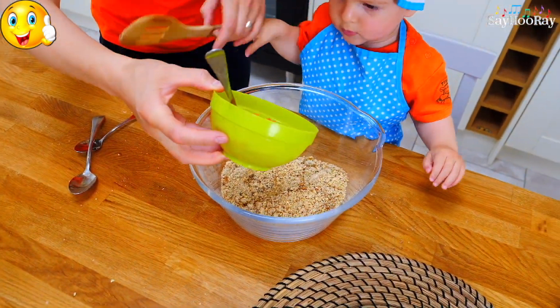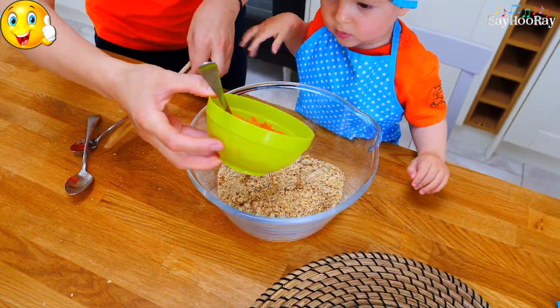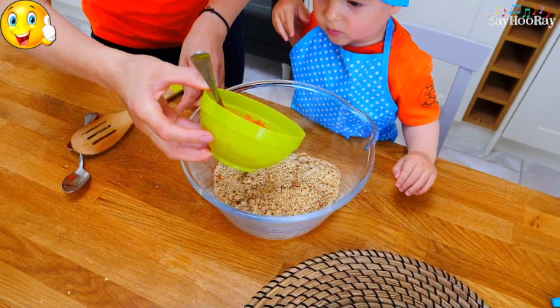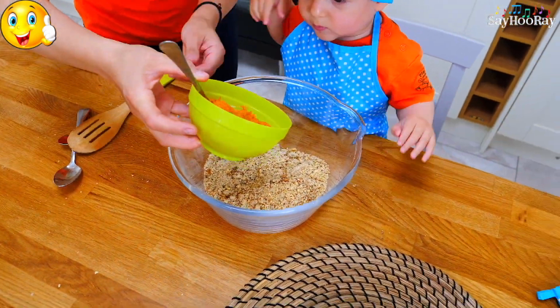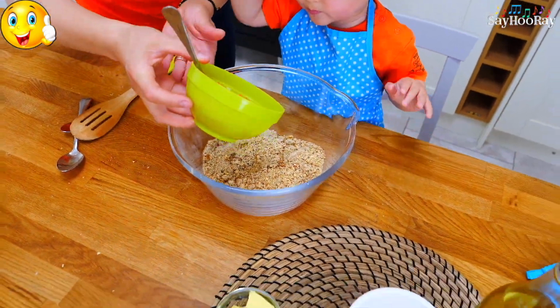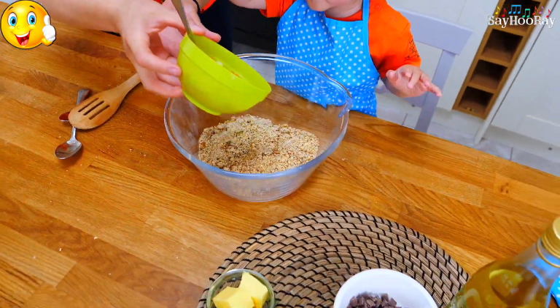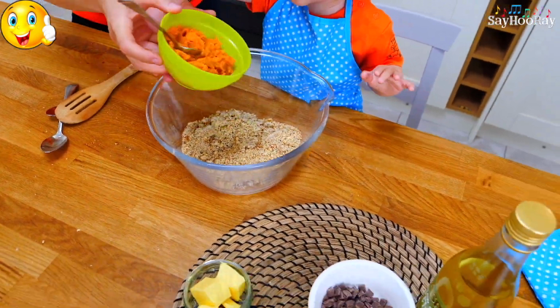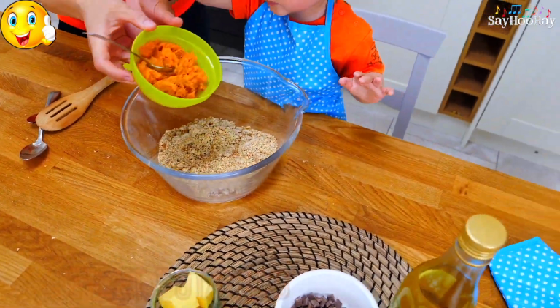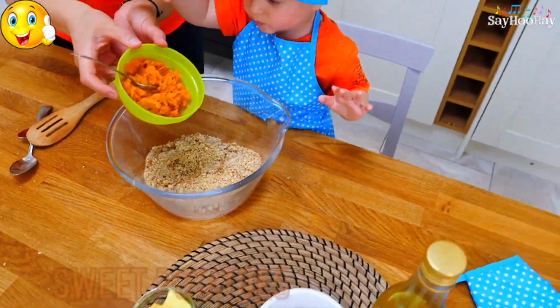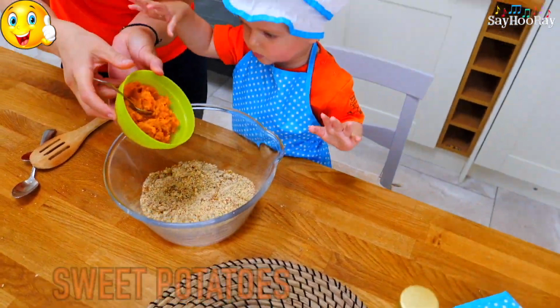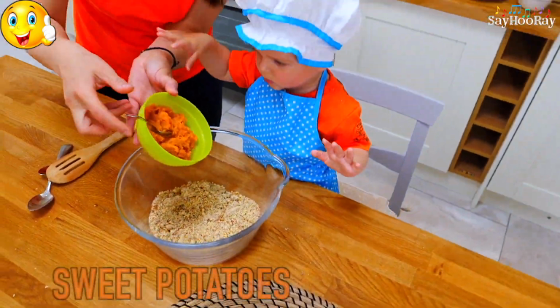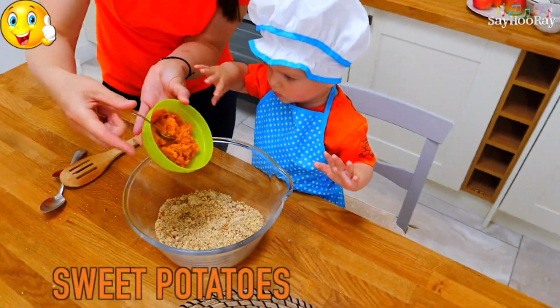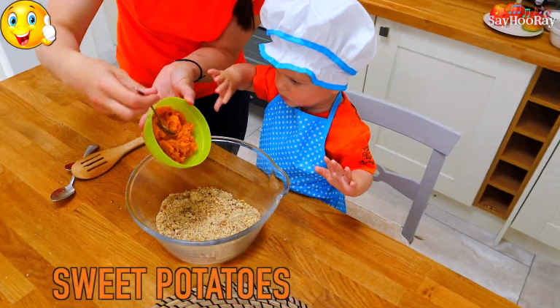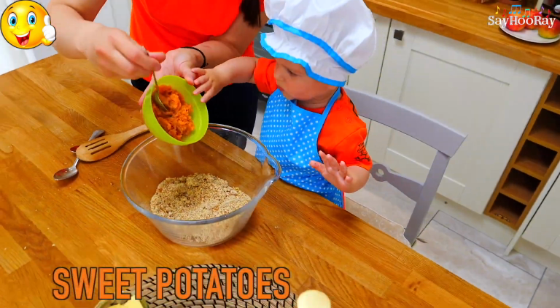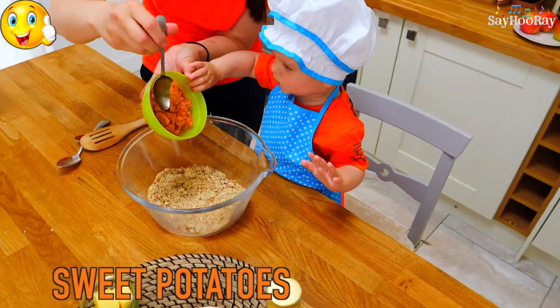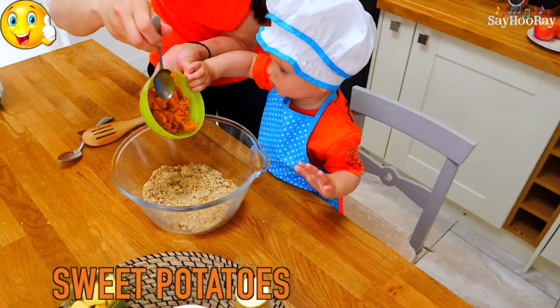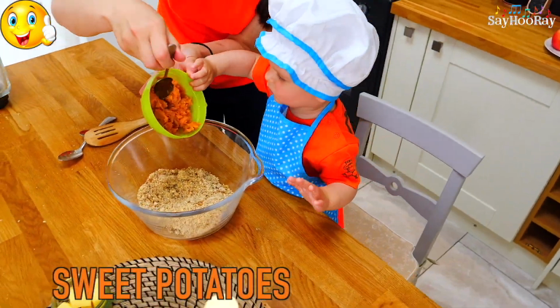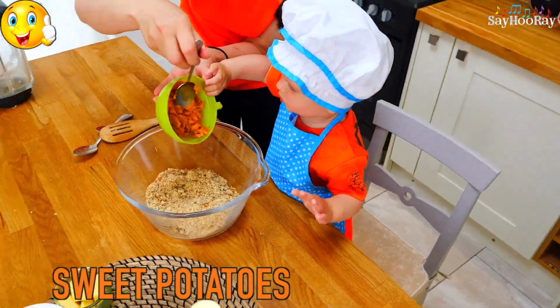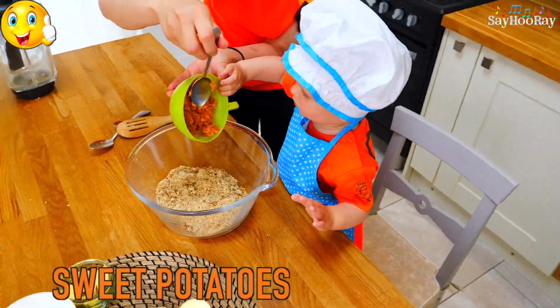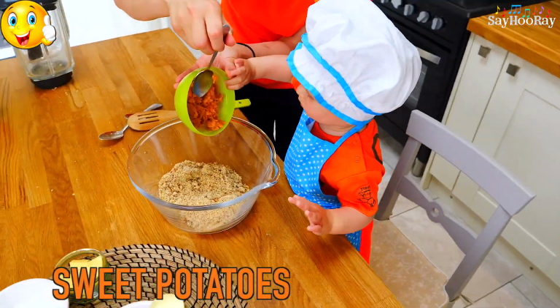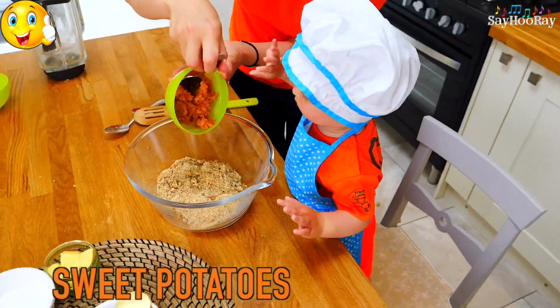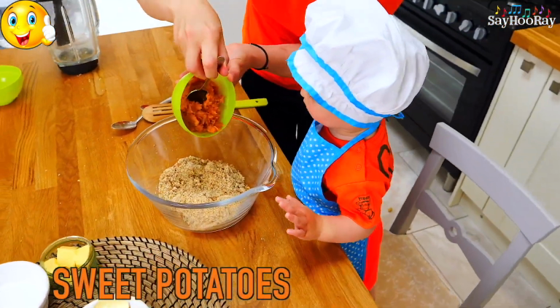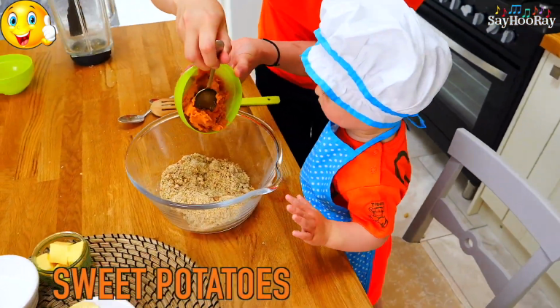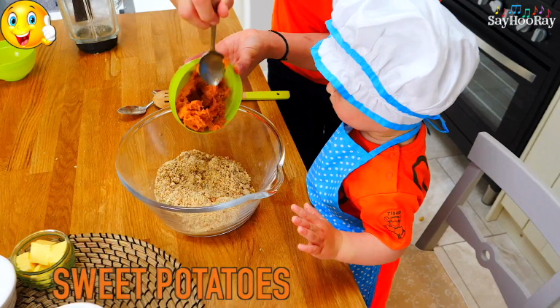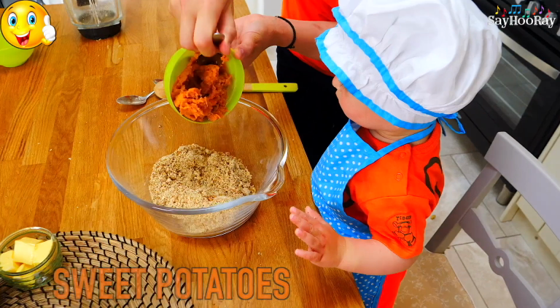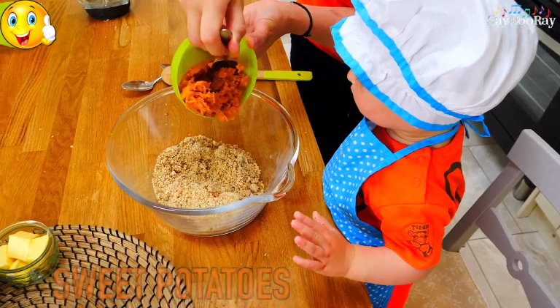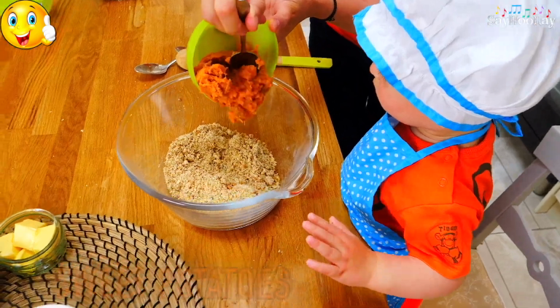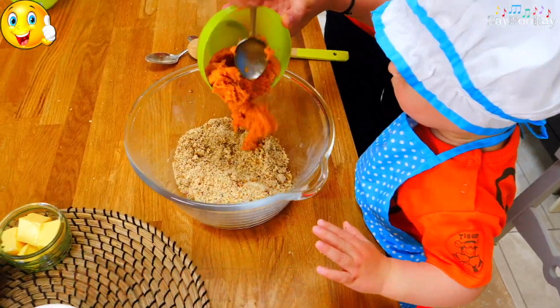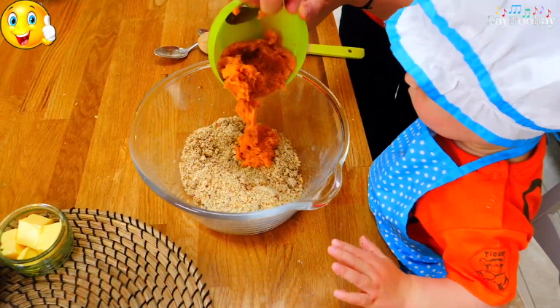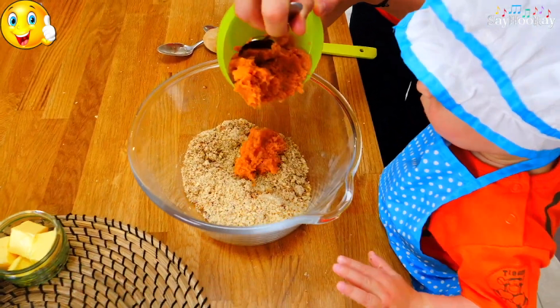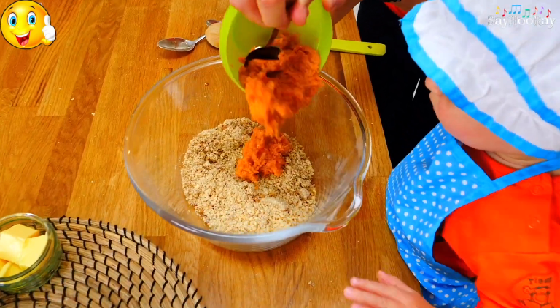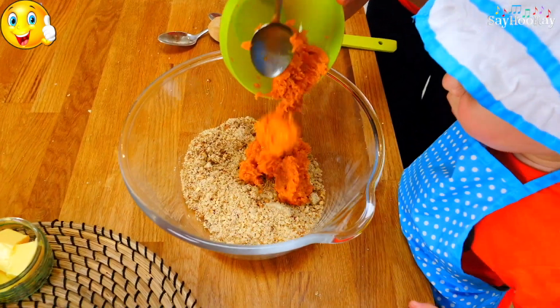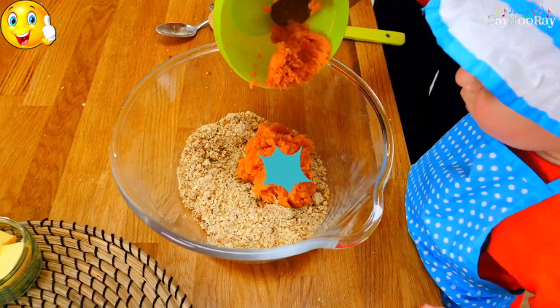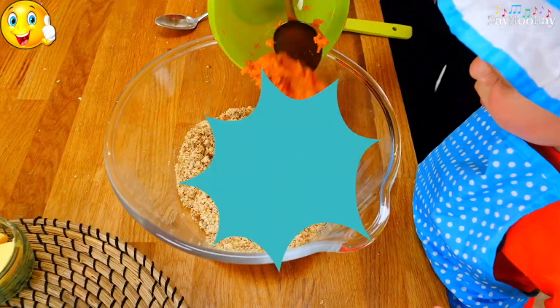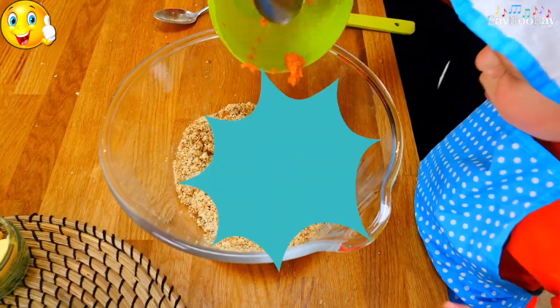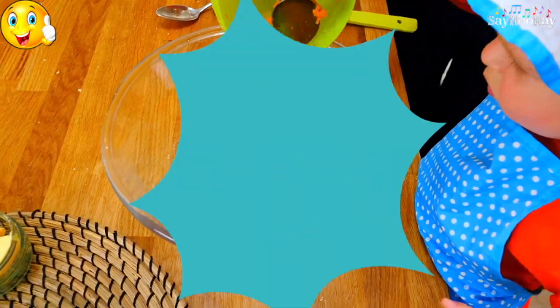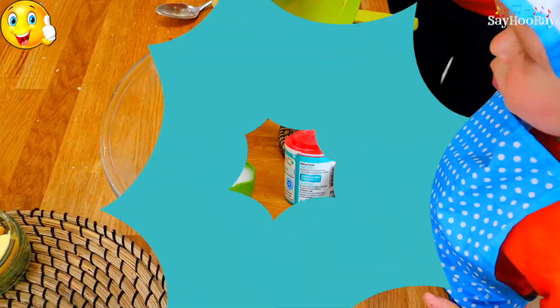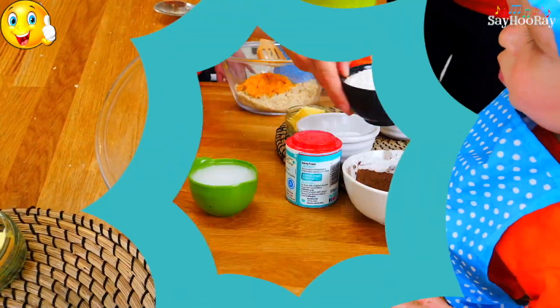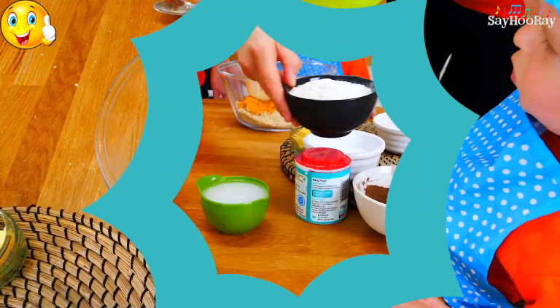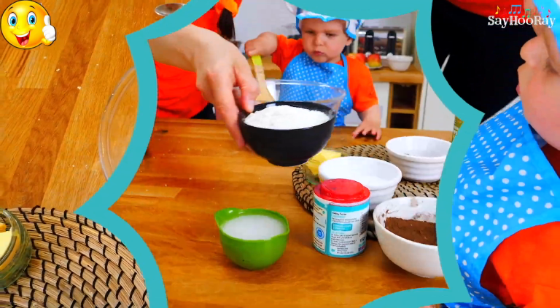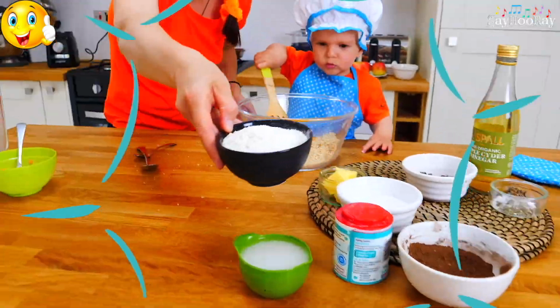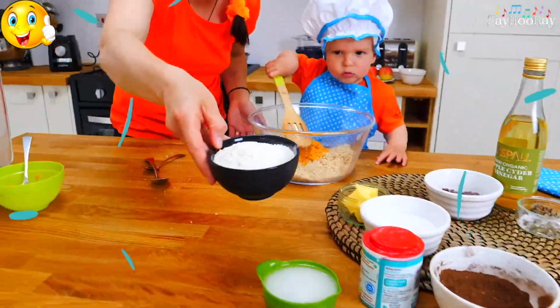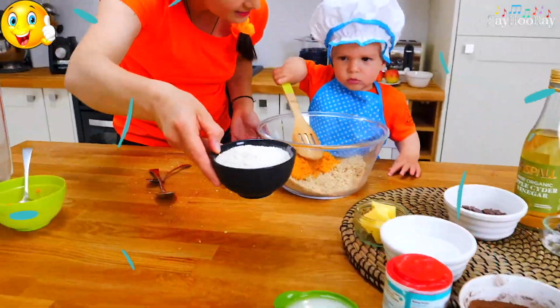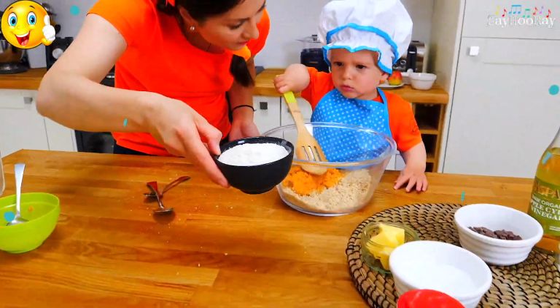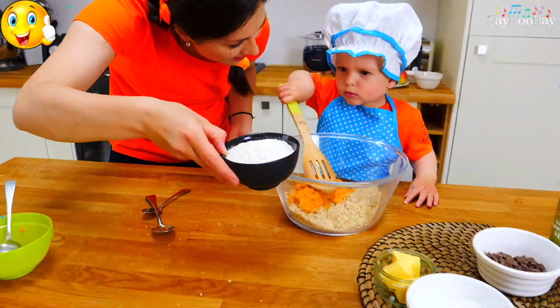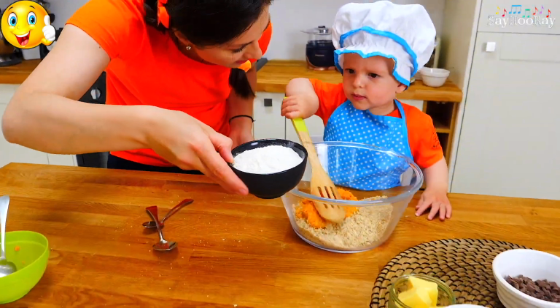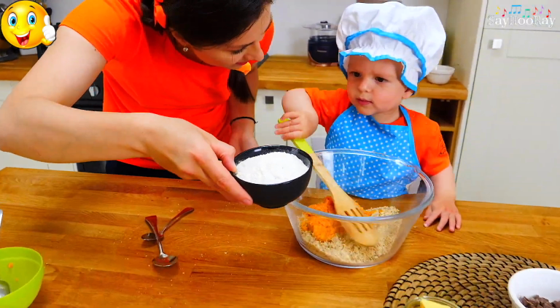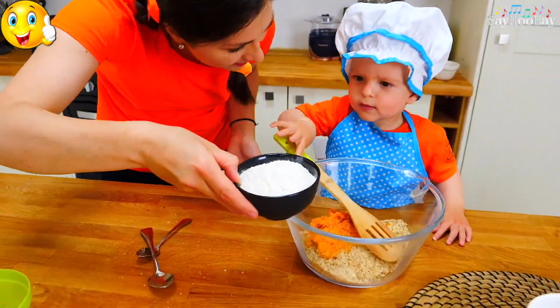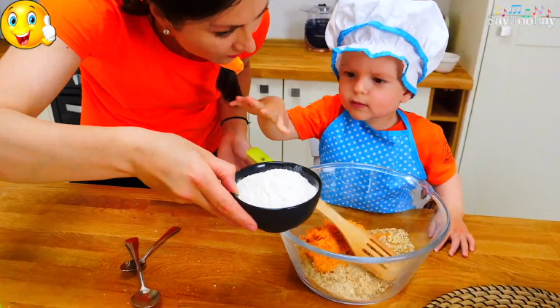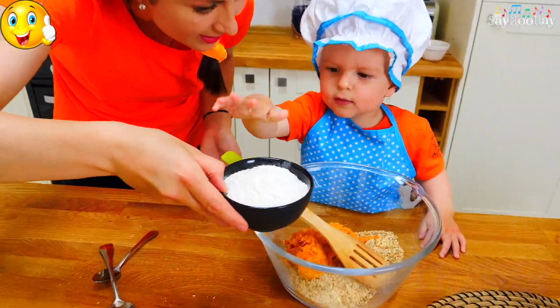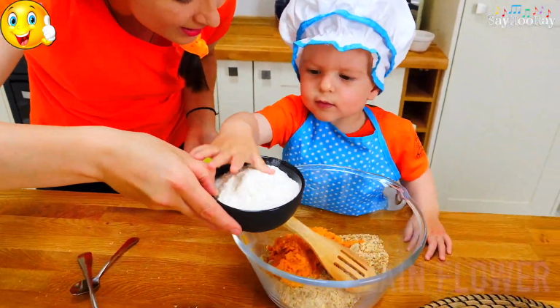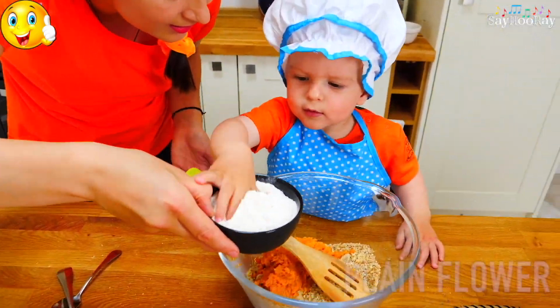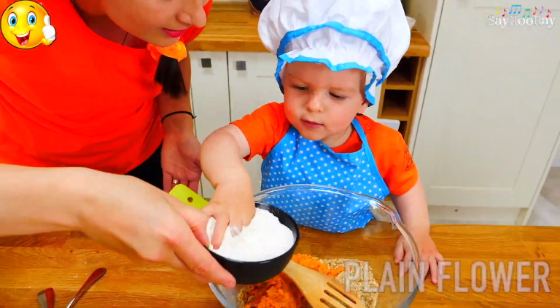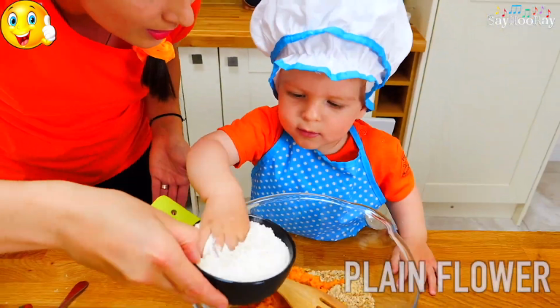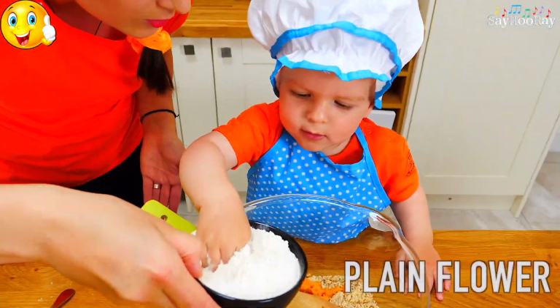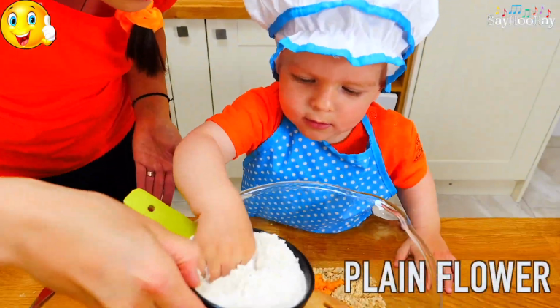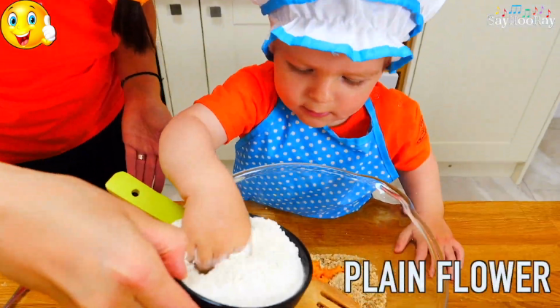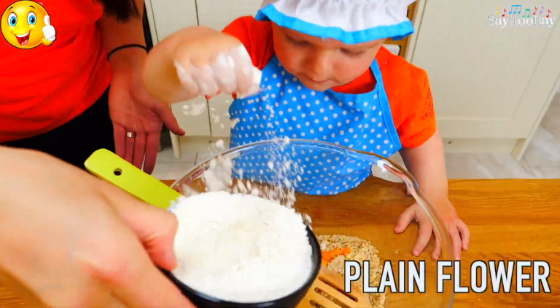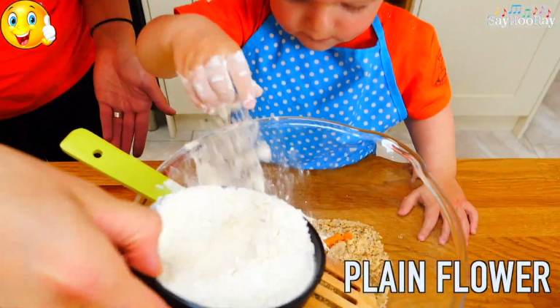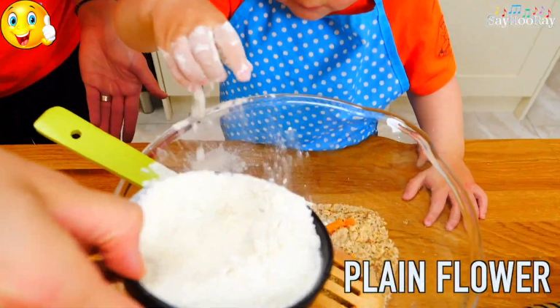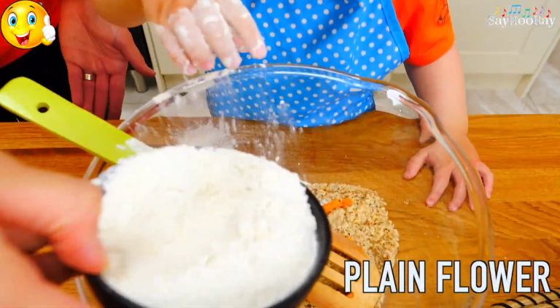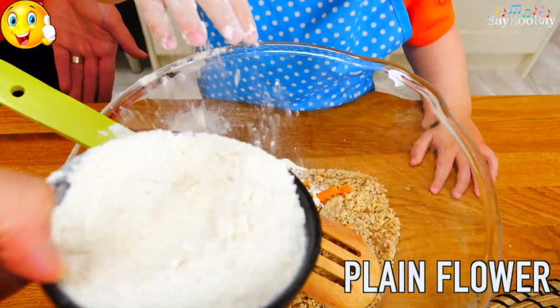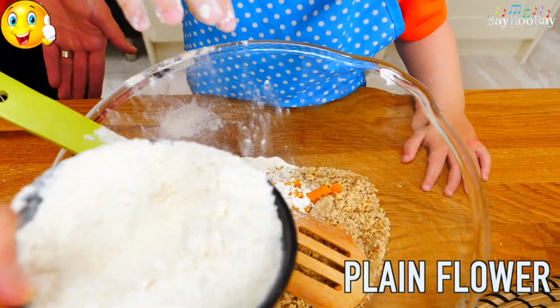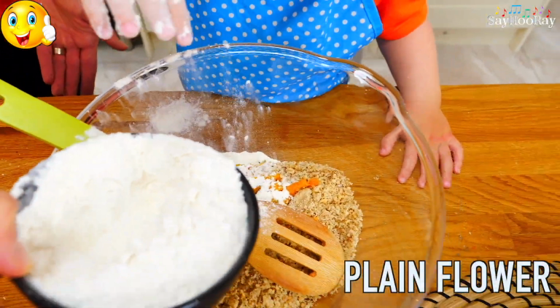We're adding sweet potatoes and some plain flour.